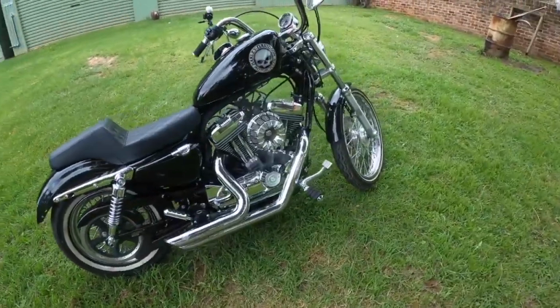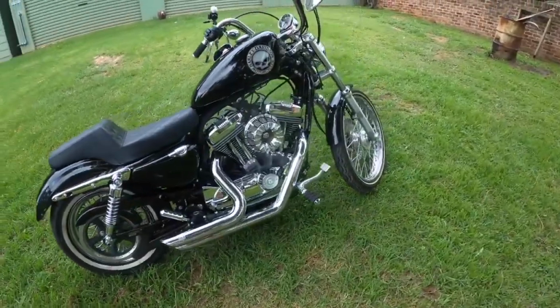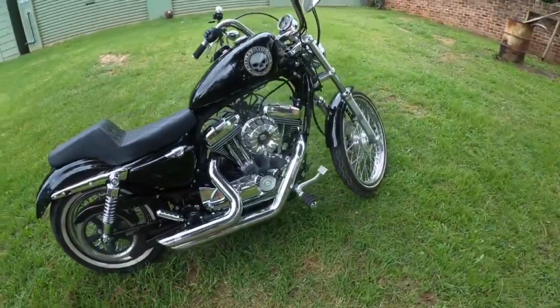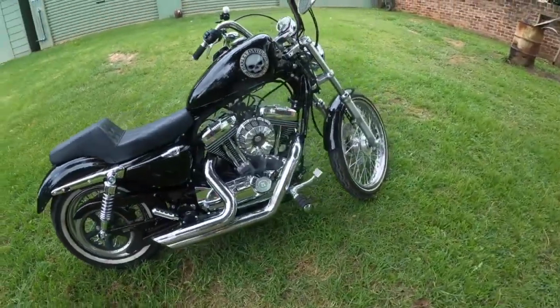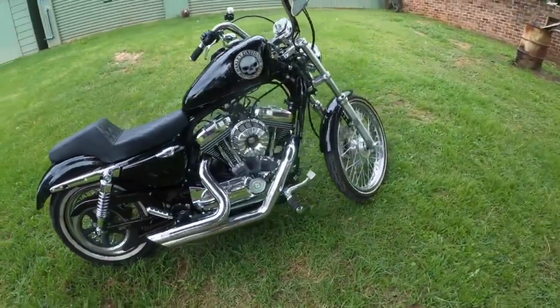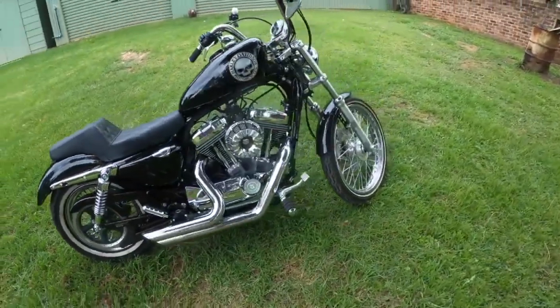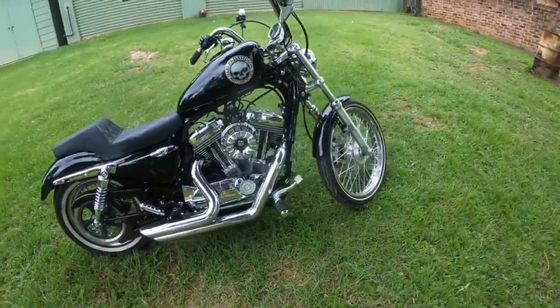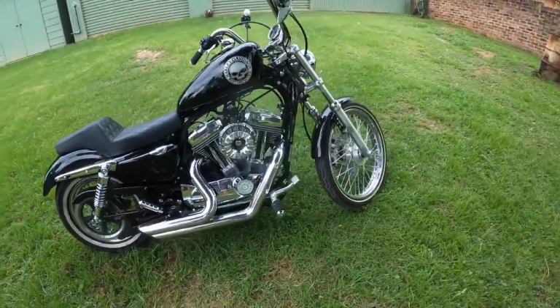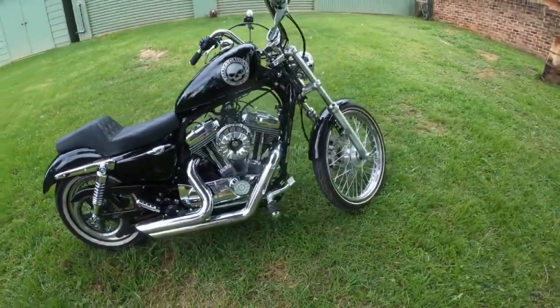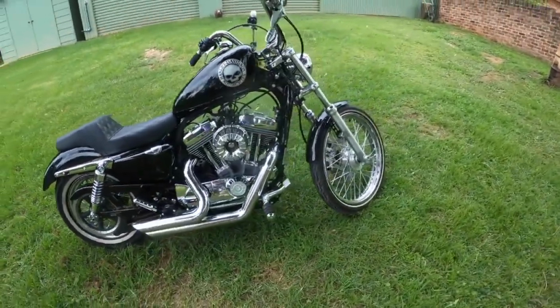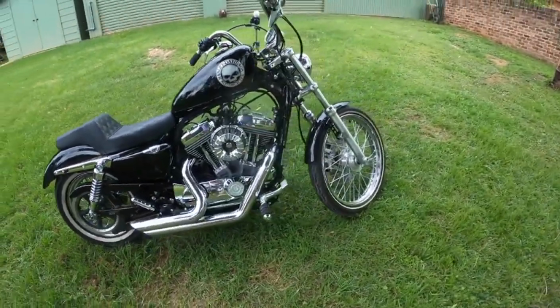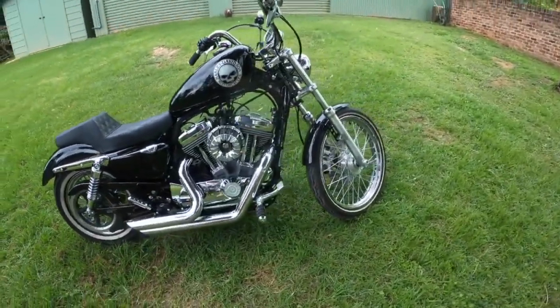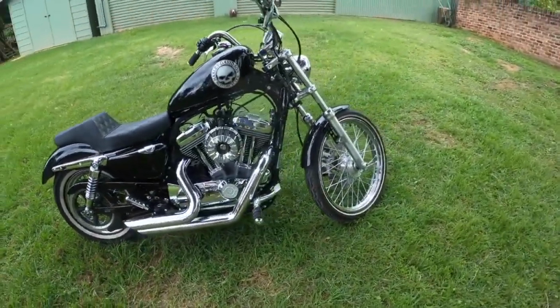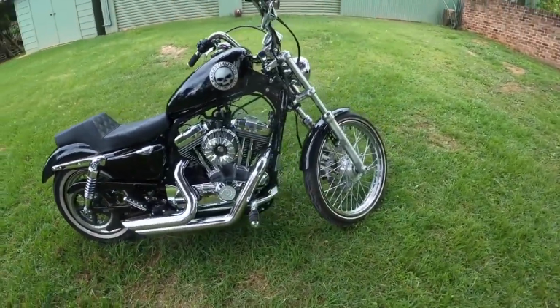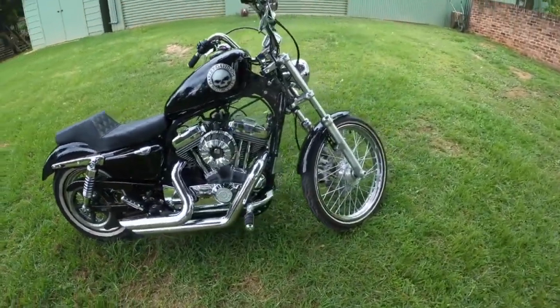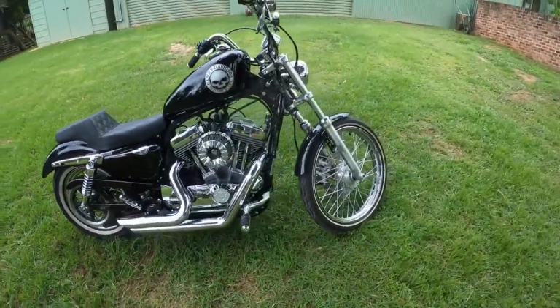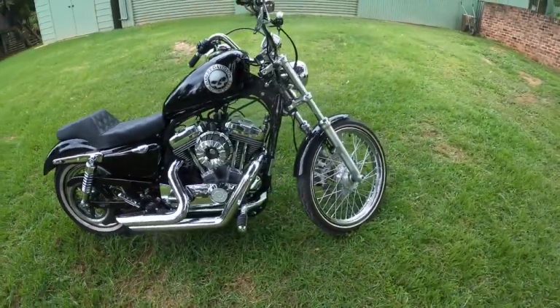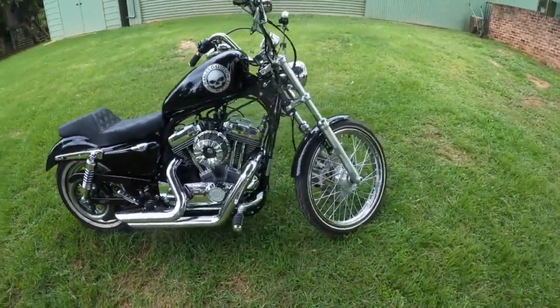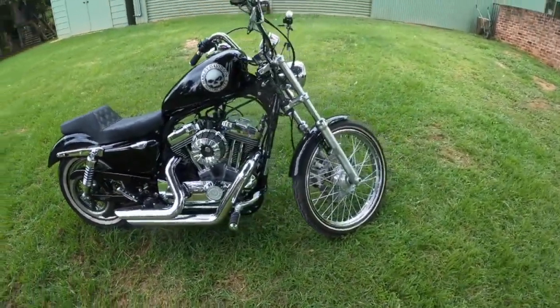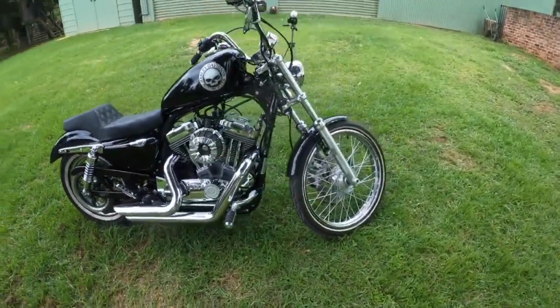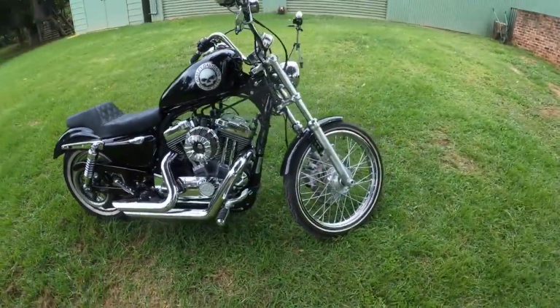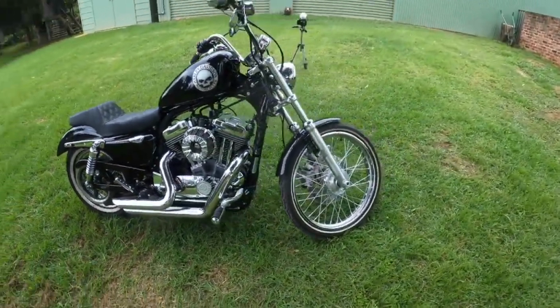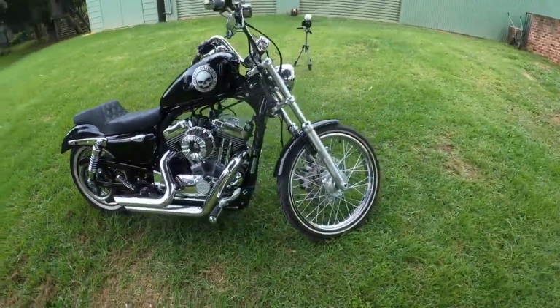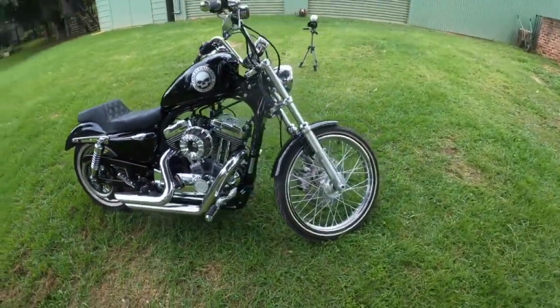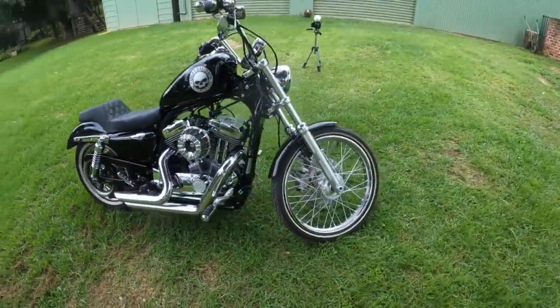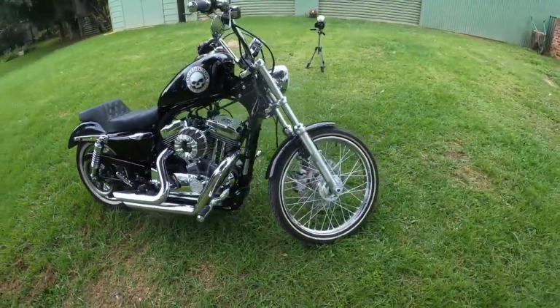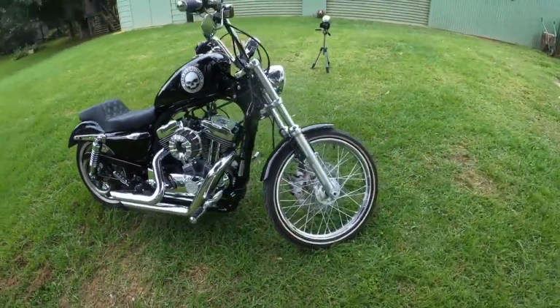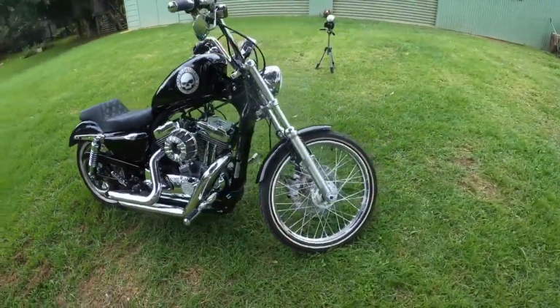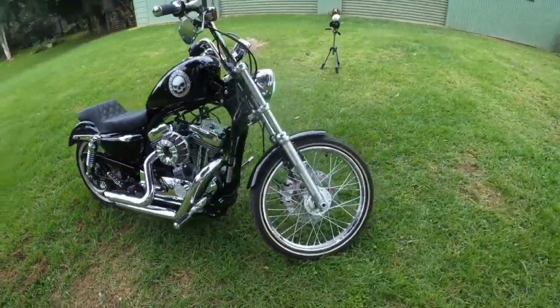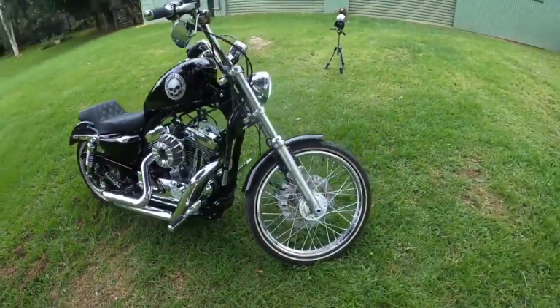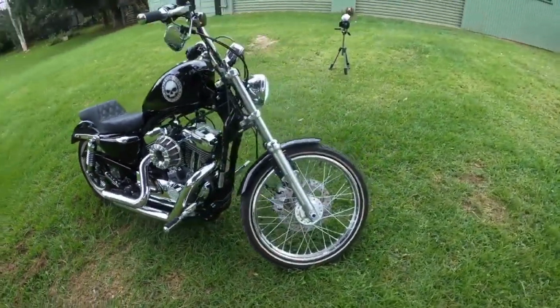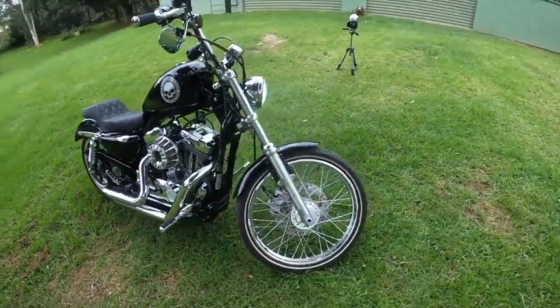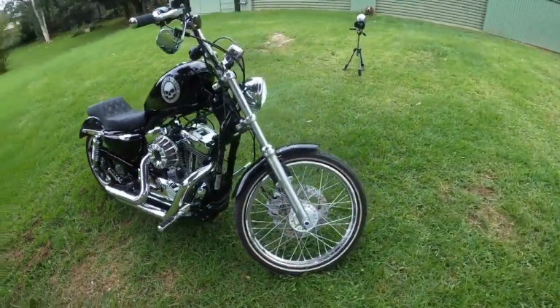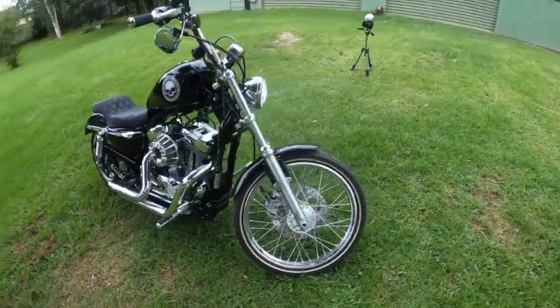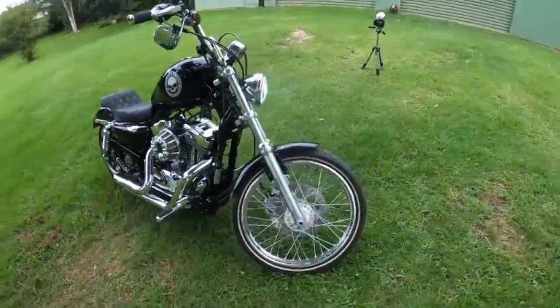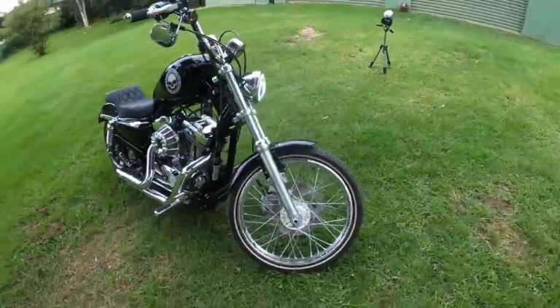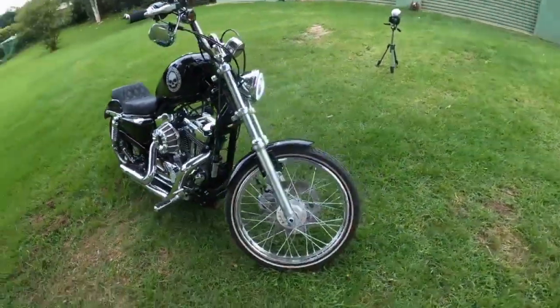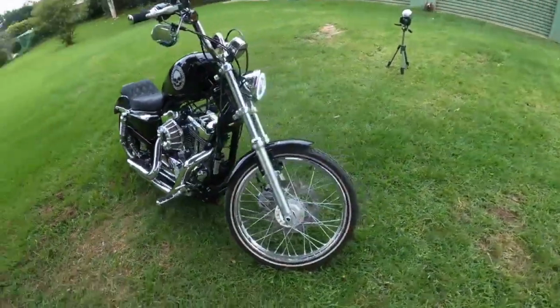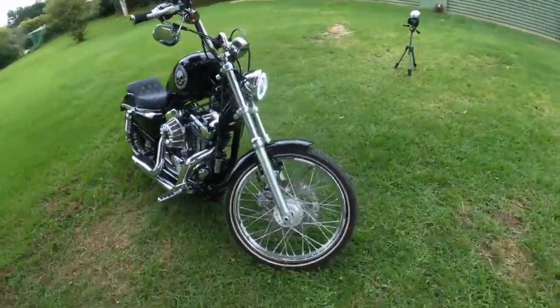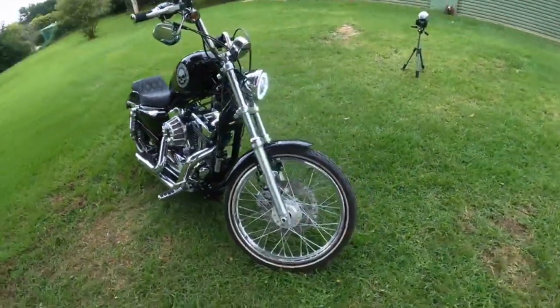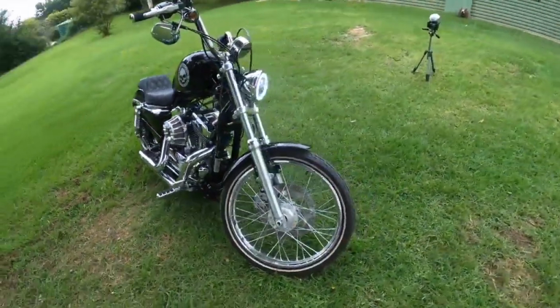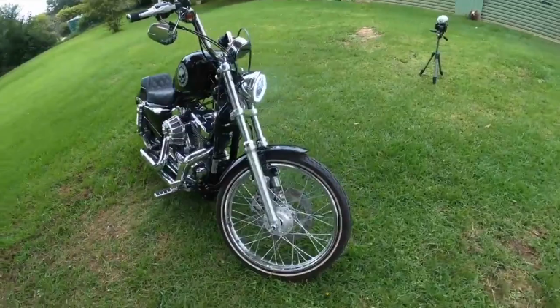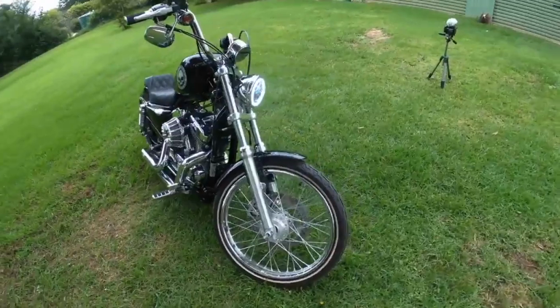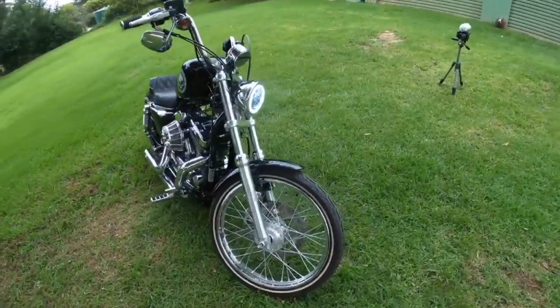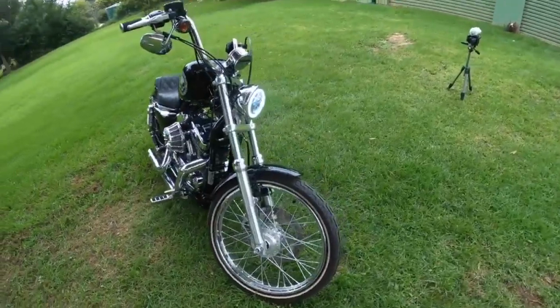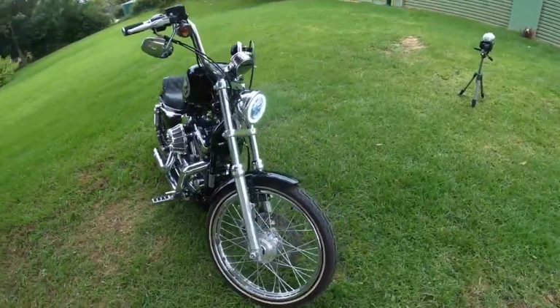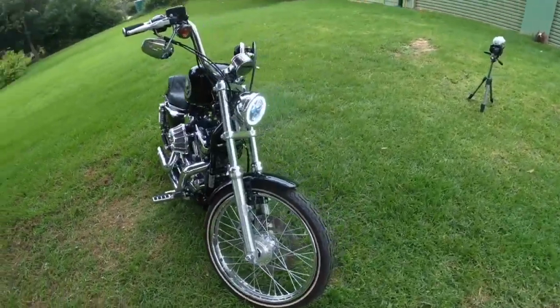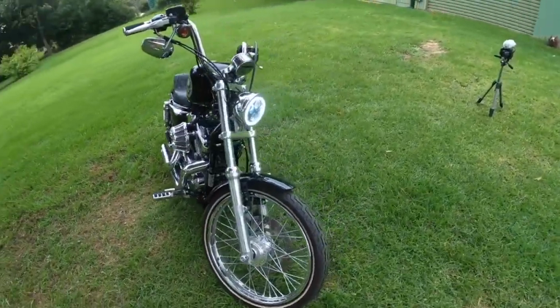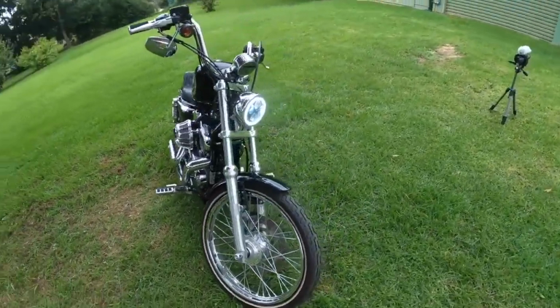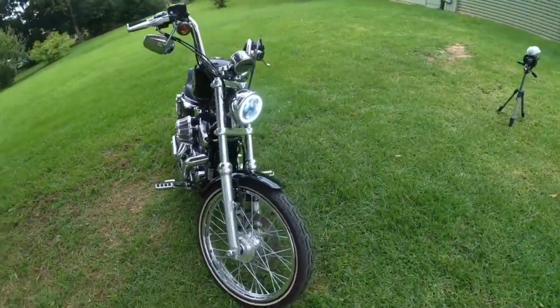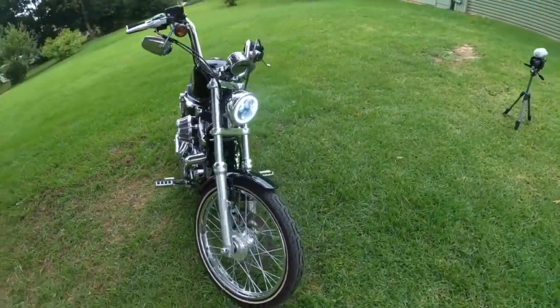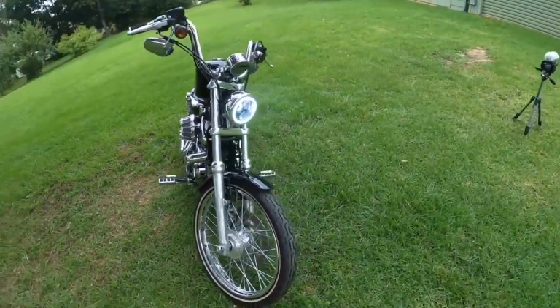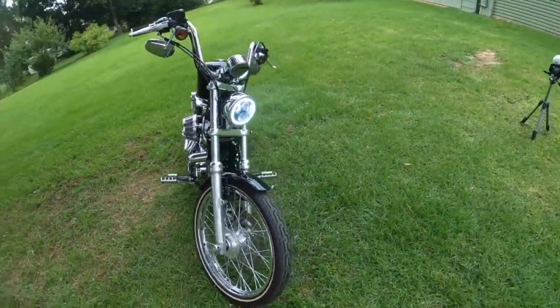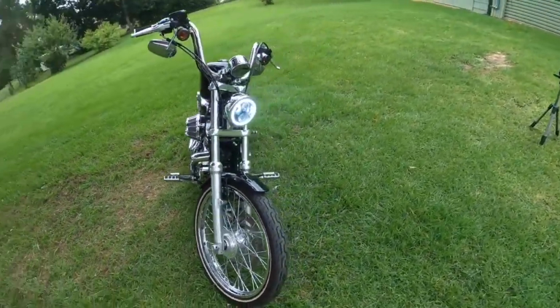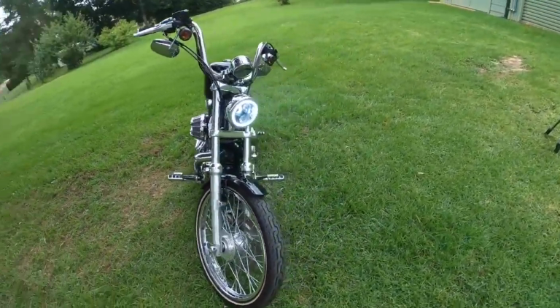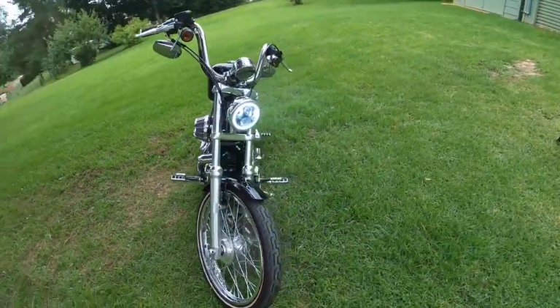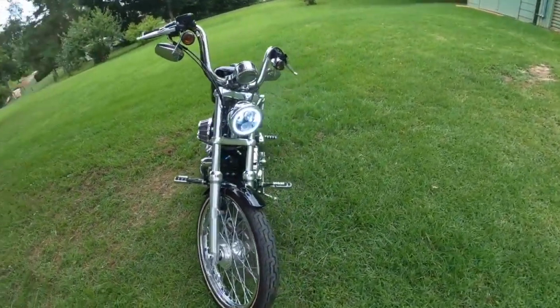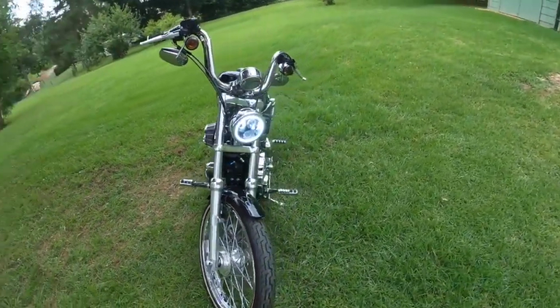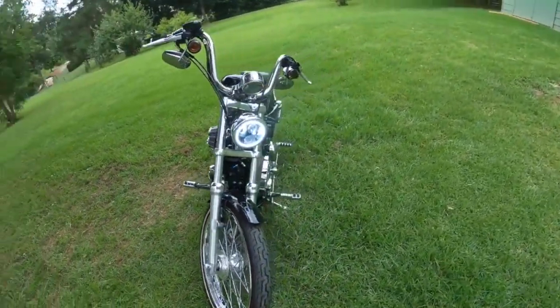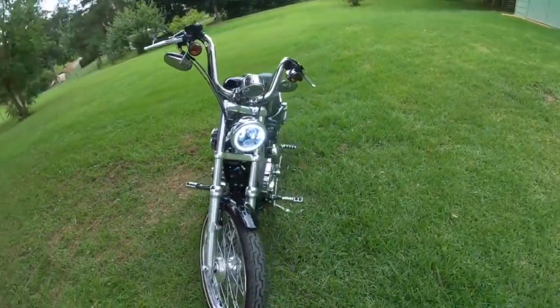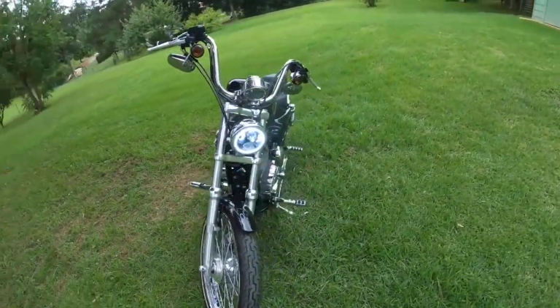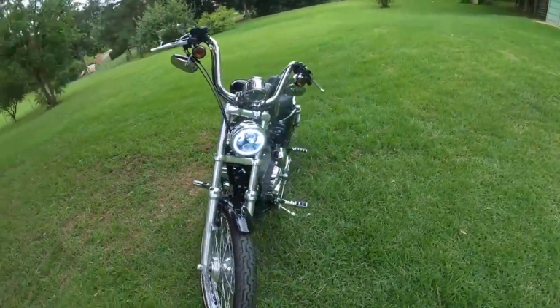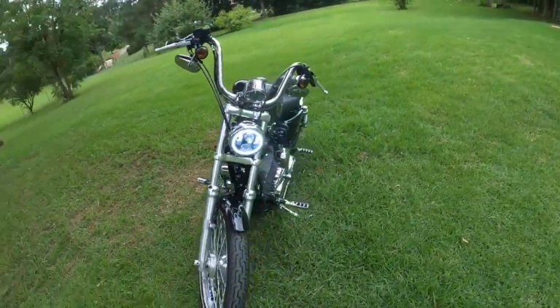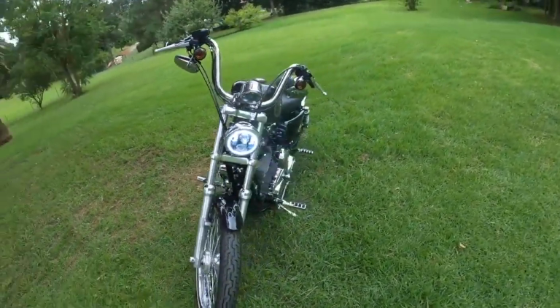In this one I'll be showing all the mods I've done to my 2015 Sportster 72 and how I changed it from this into this.